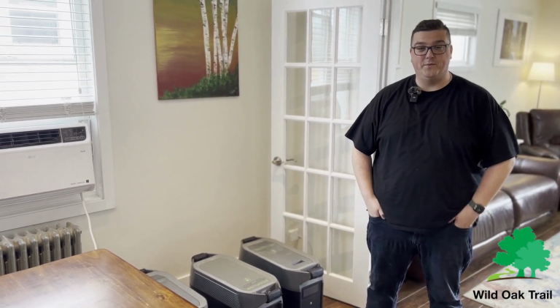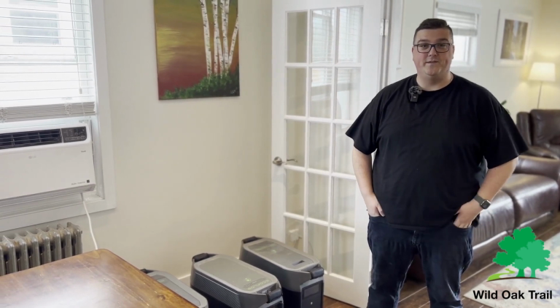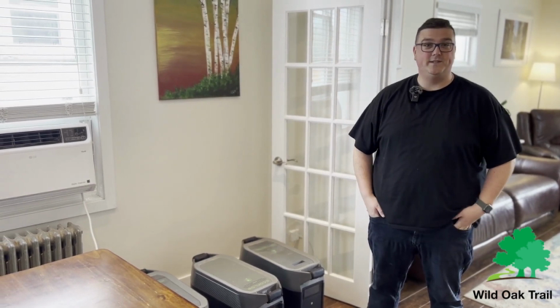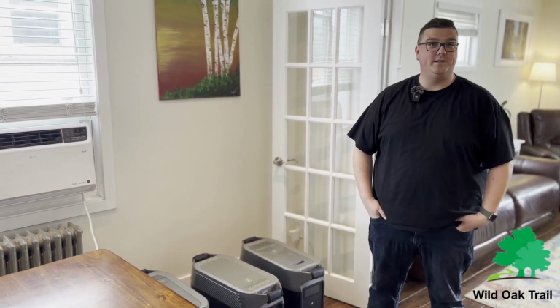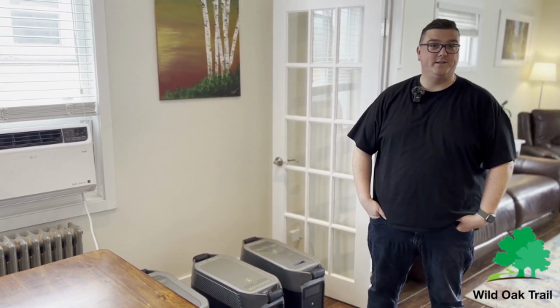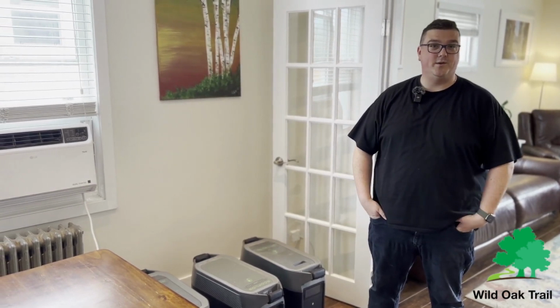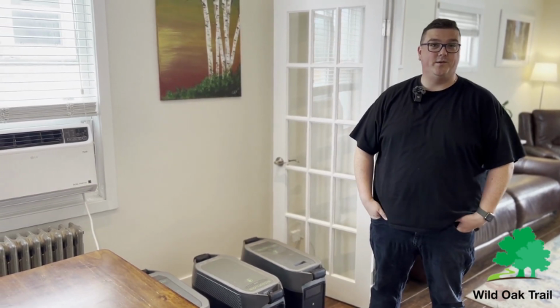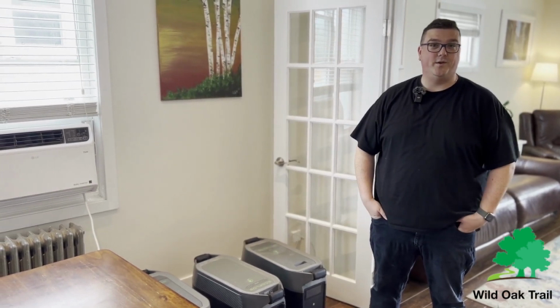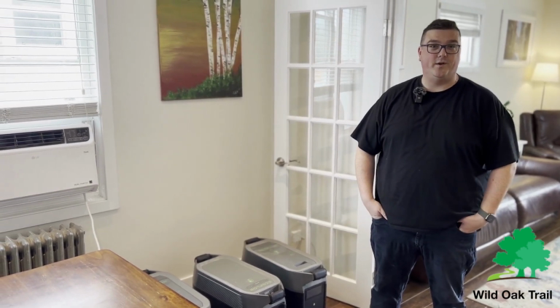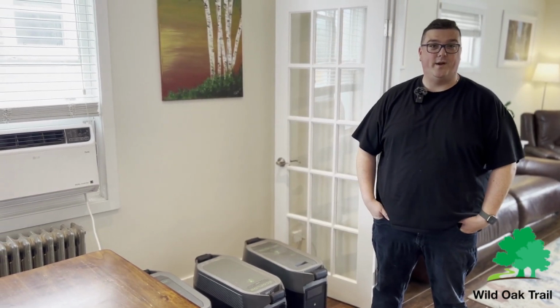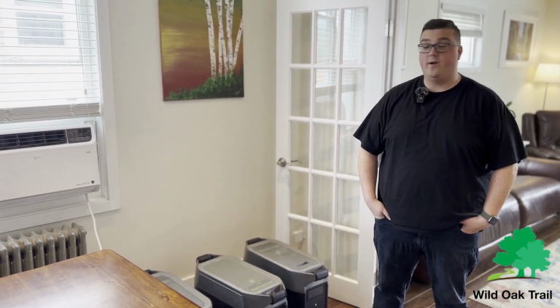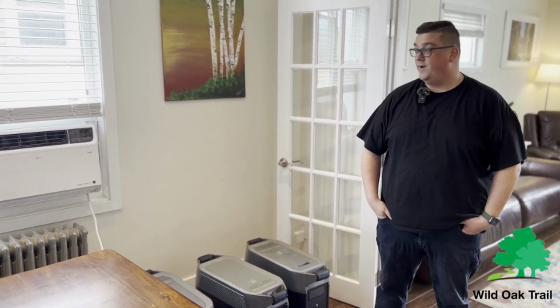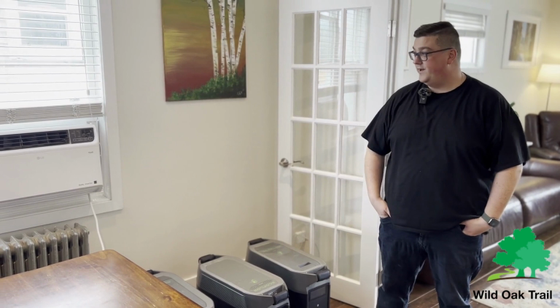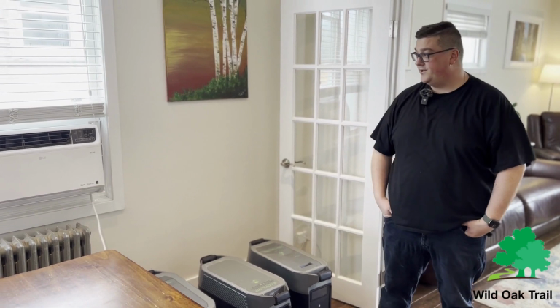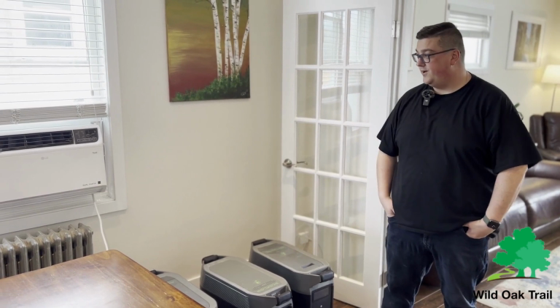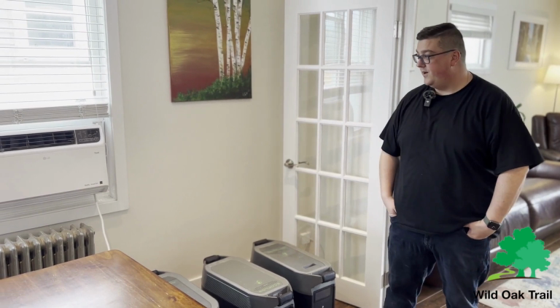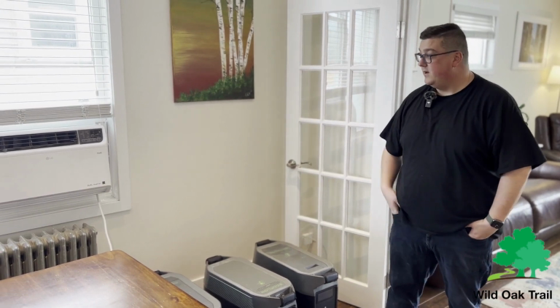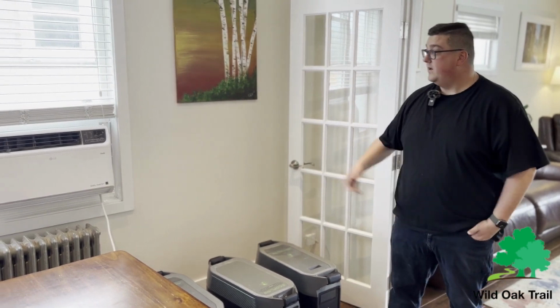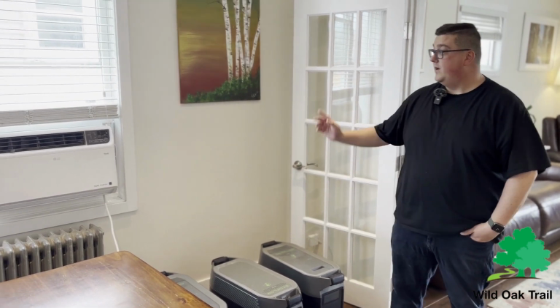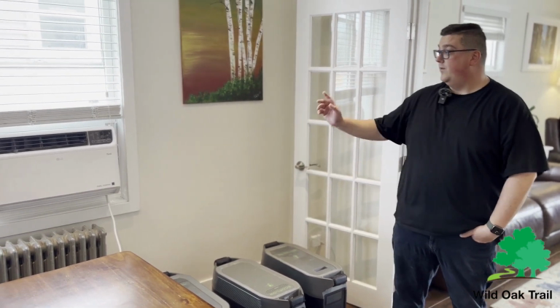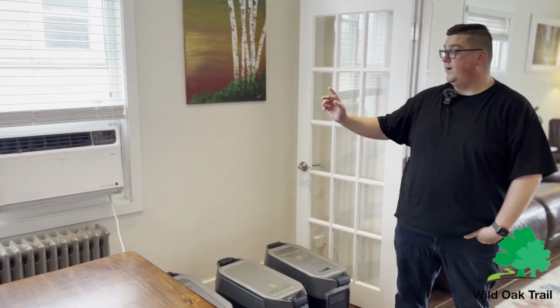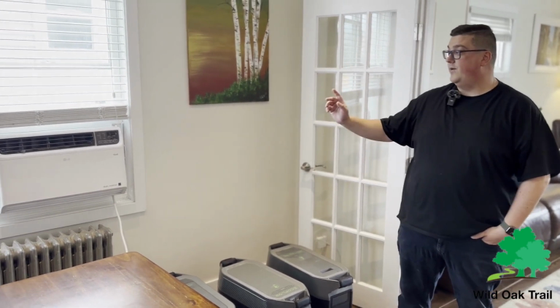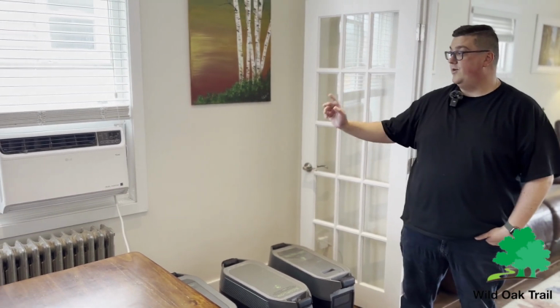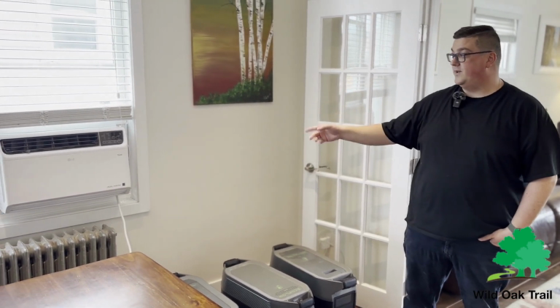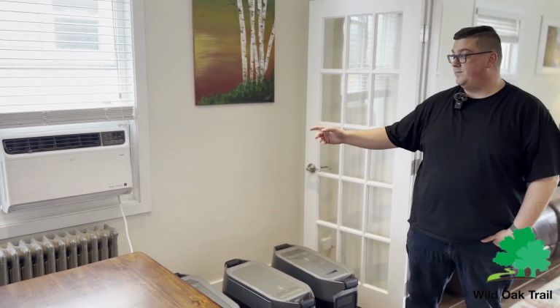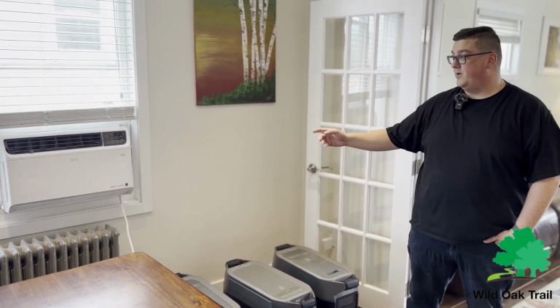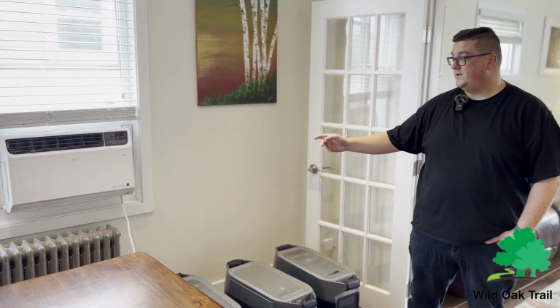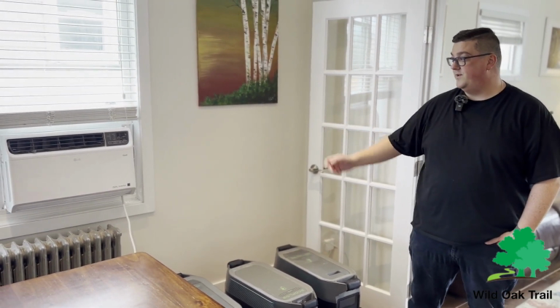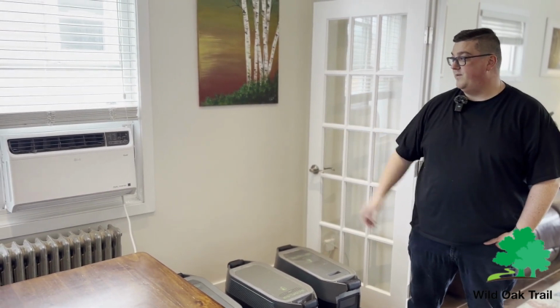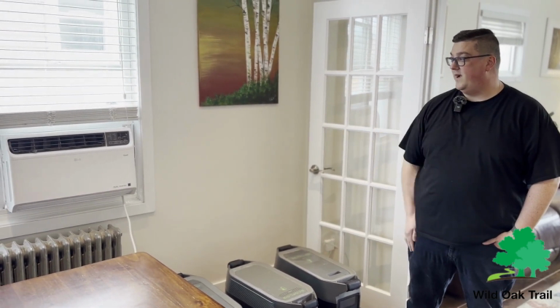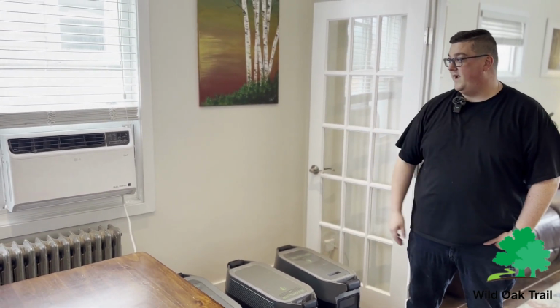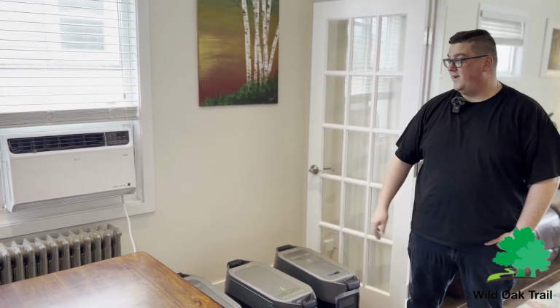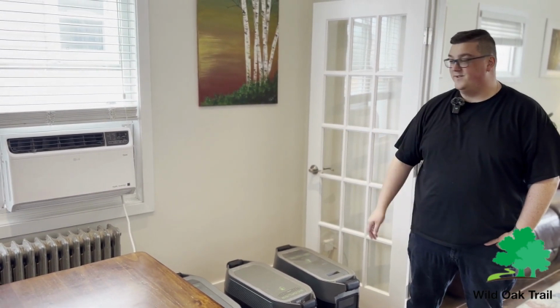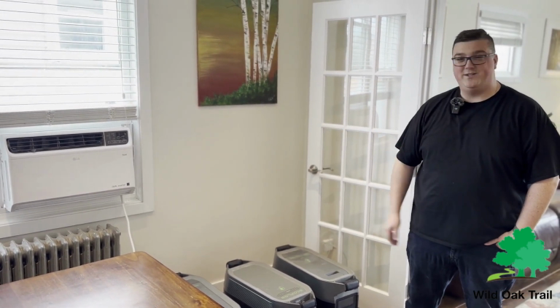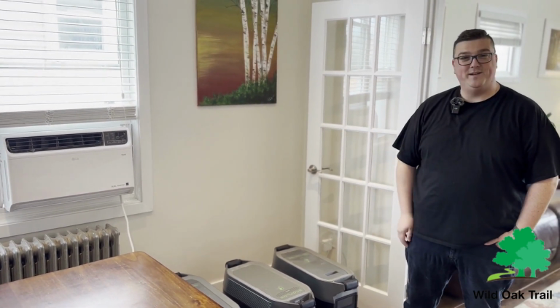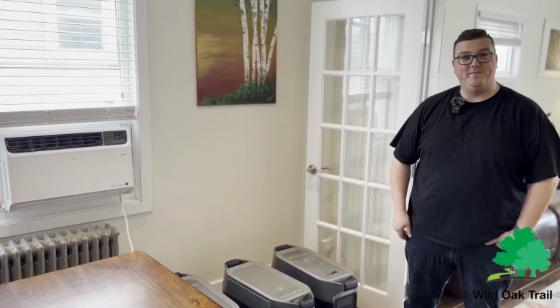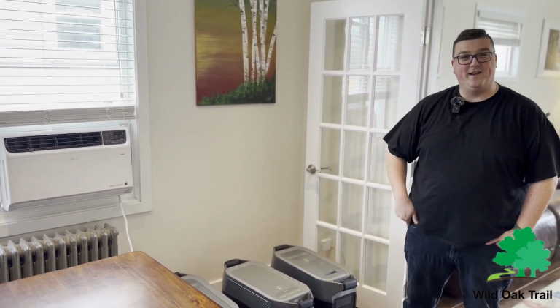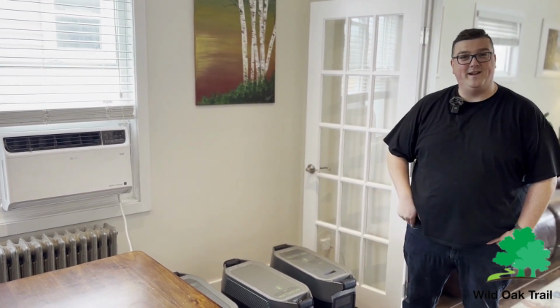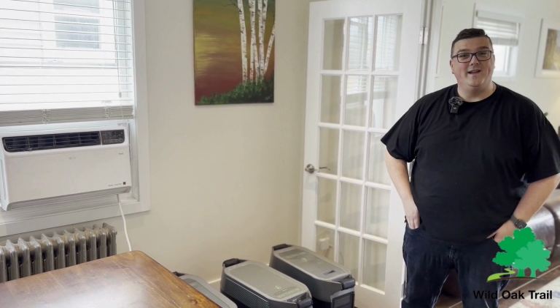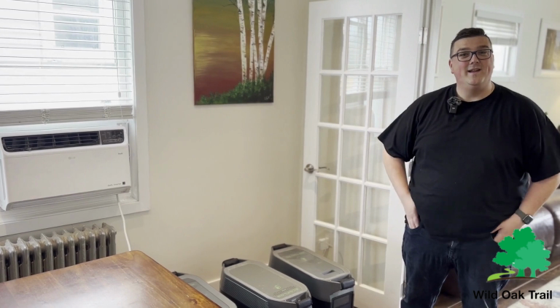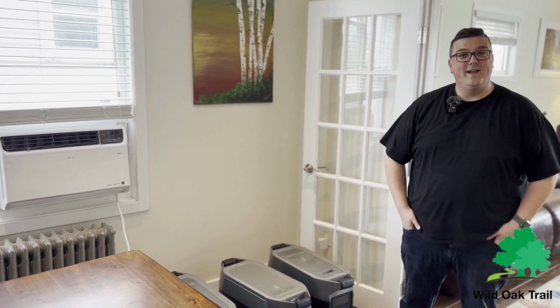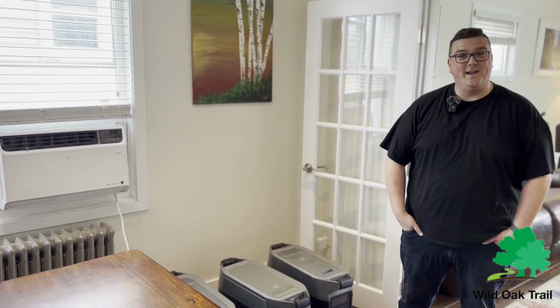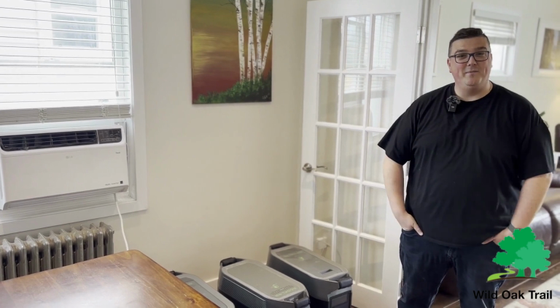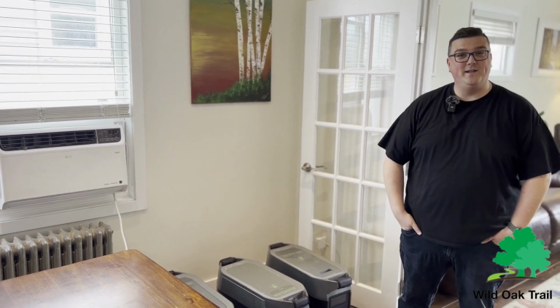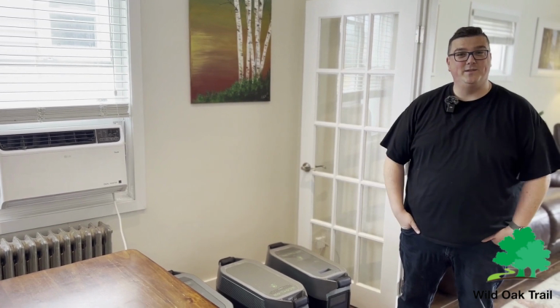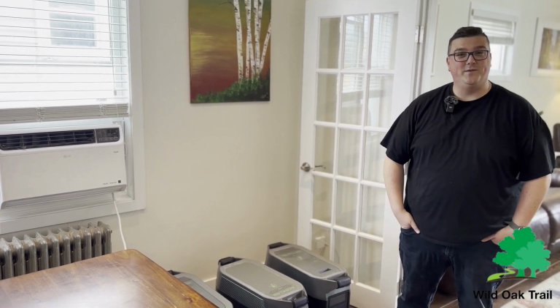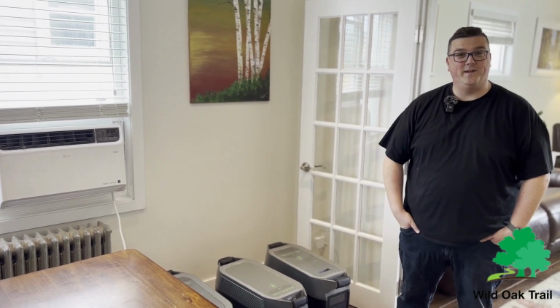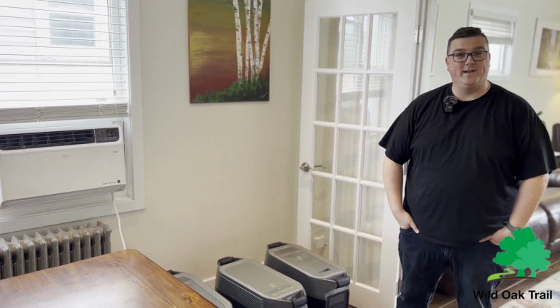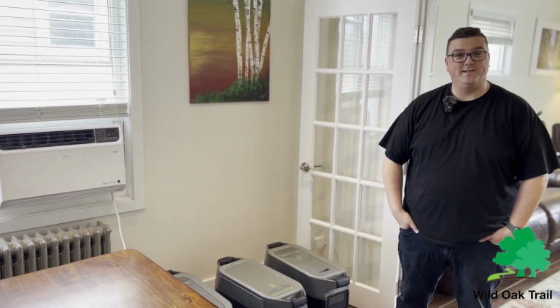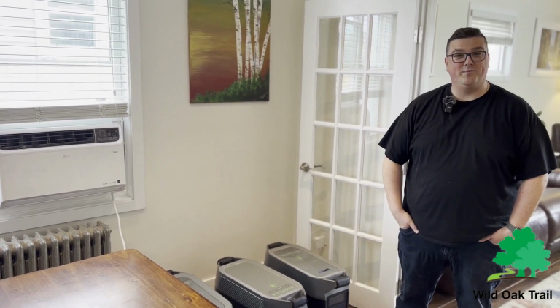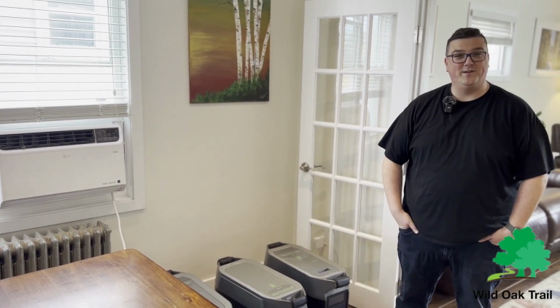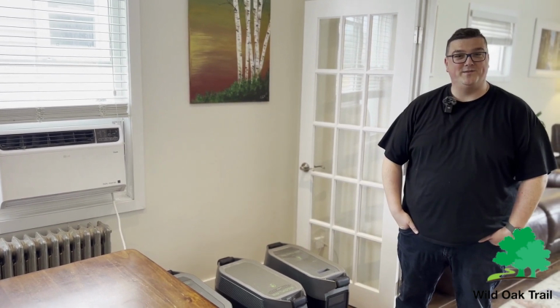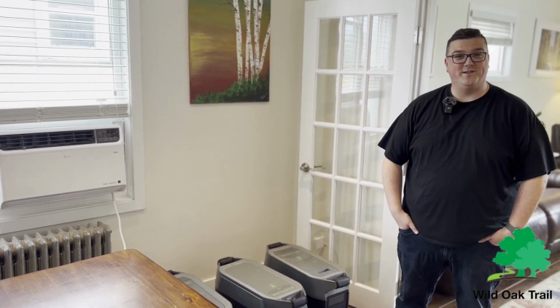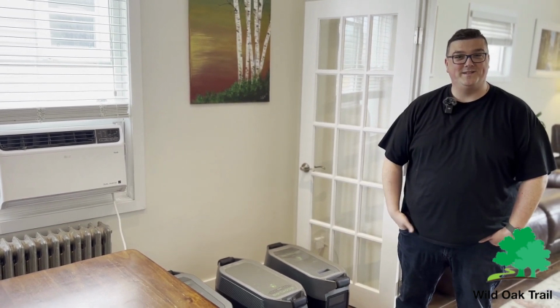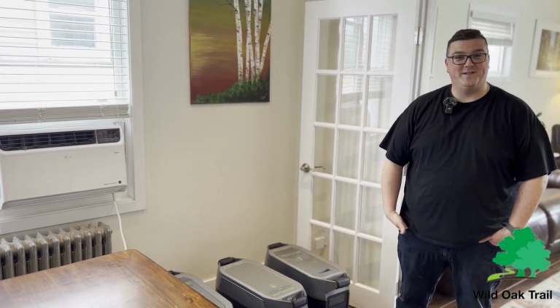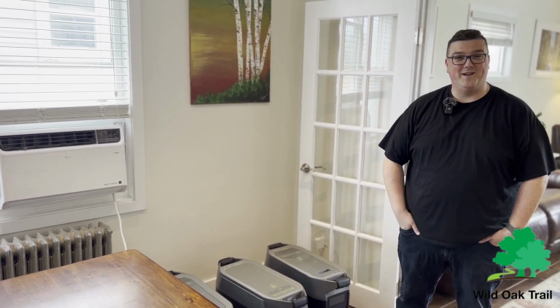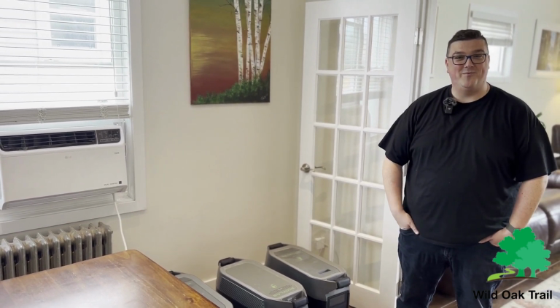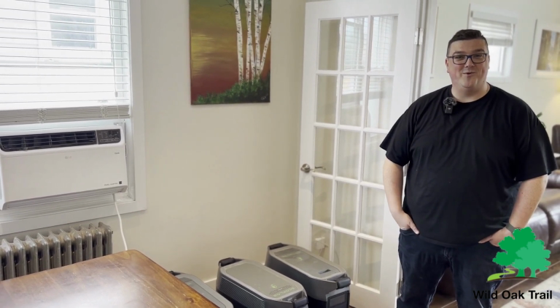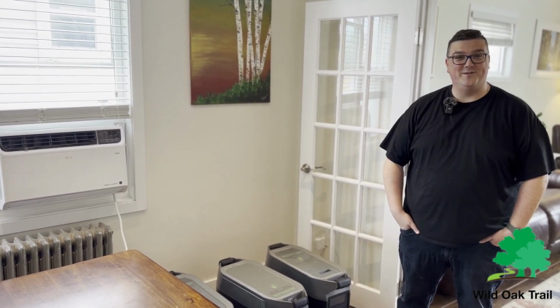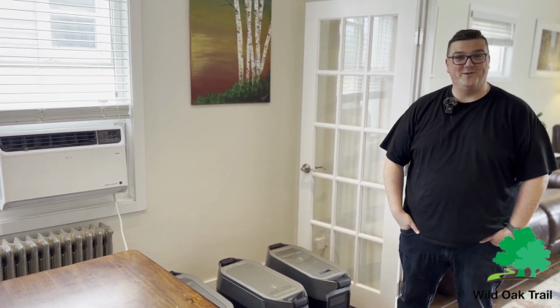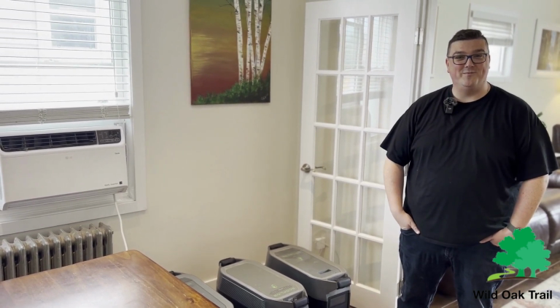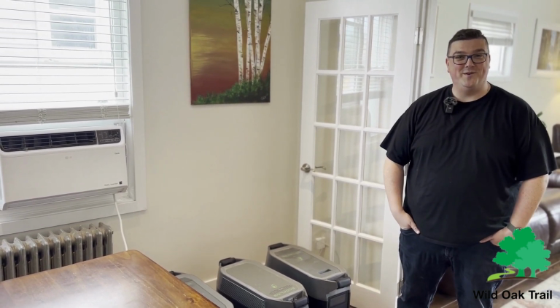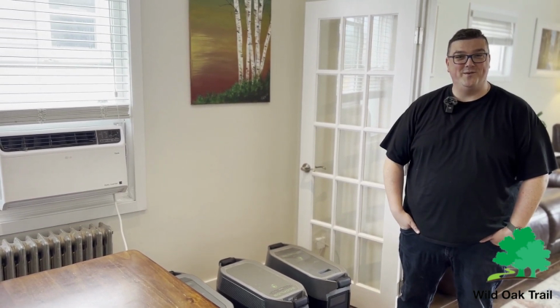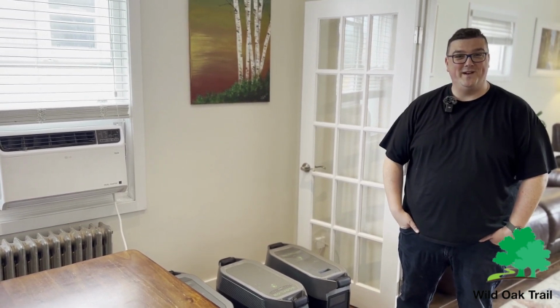So we've just installed our air conditioner. We are not sponsored by LG by any means, so if you'd like to sponsor us we're always open to it.